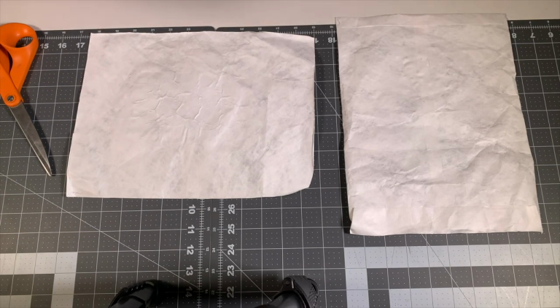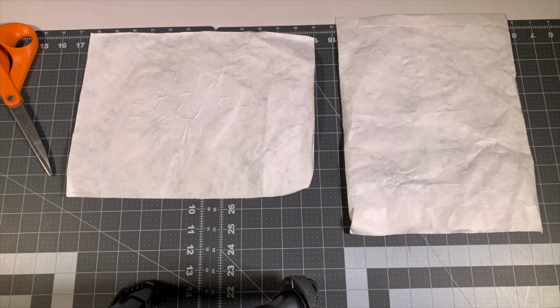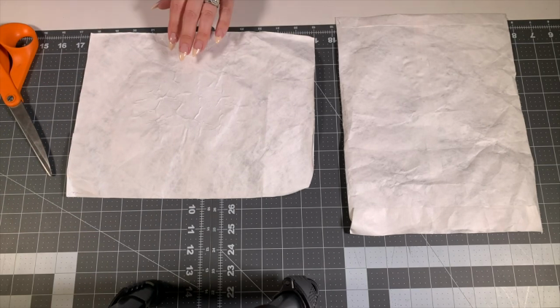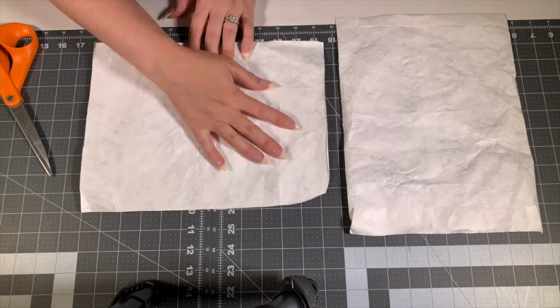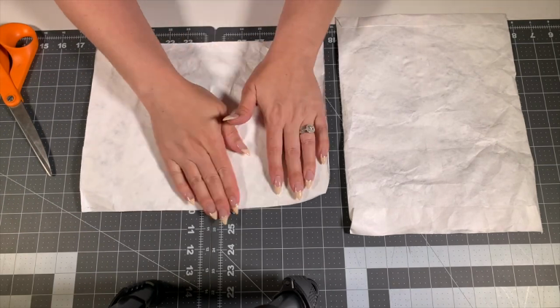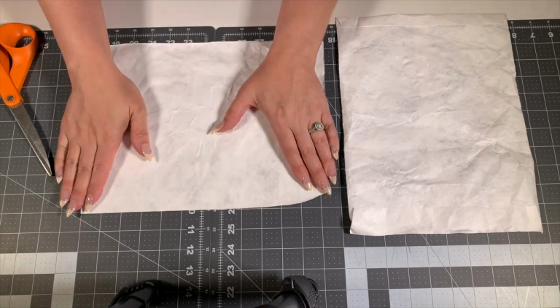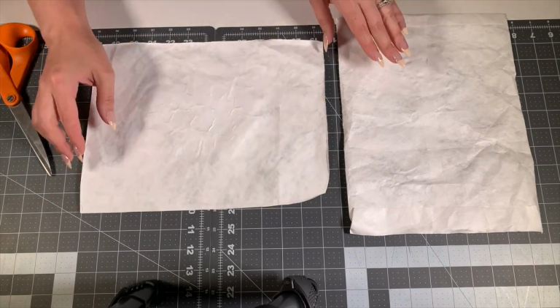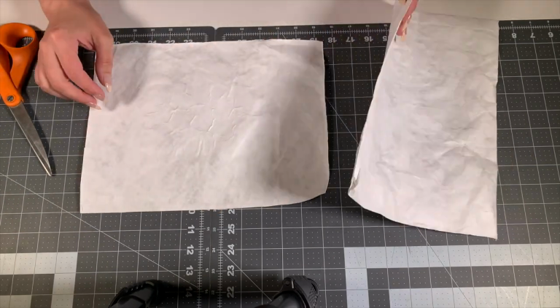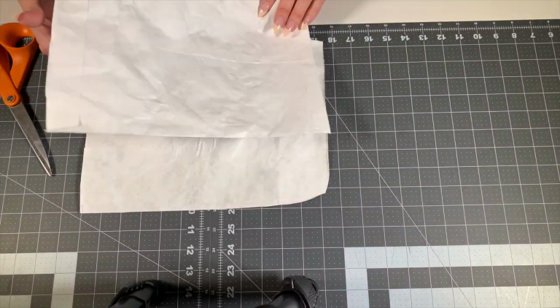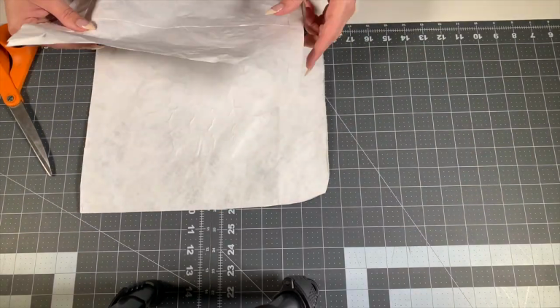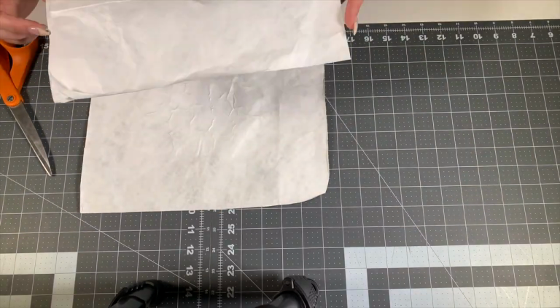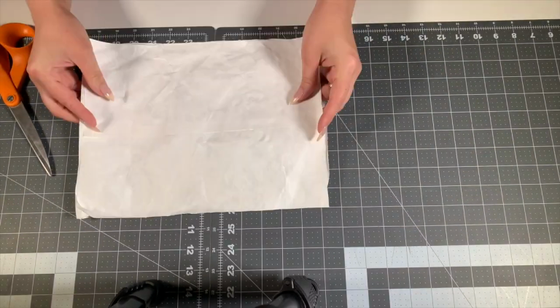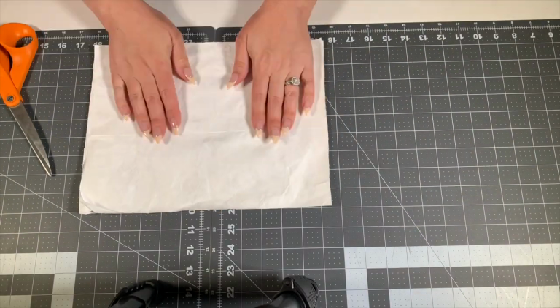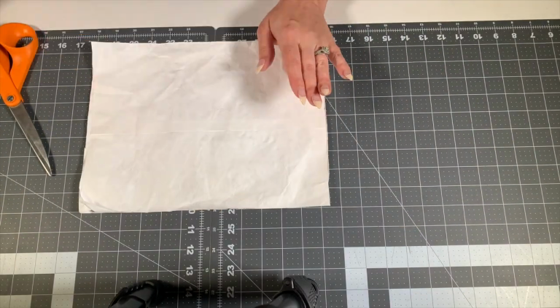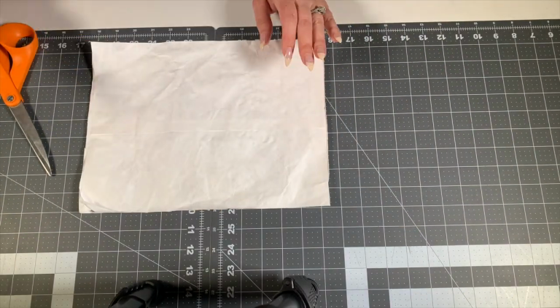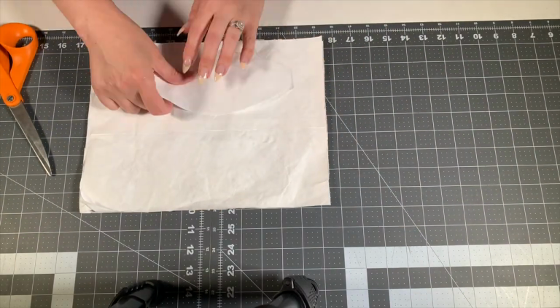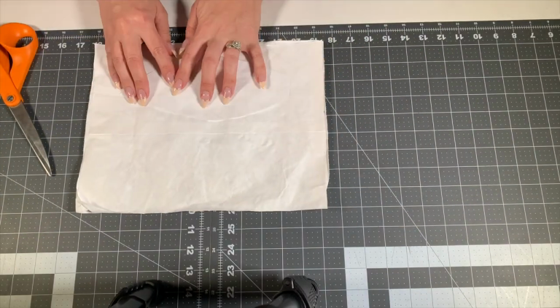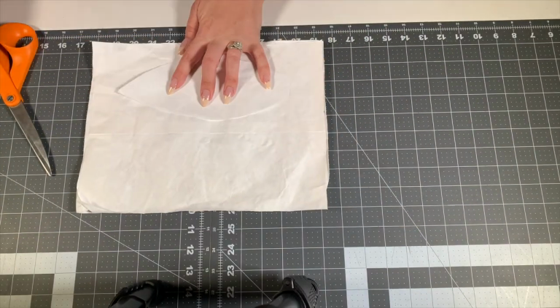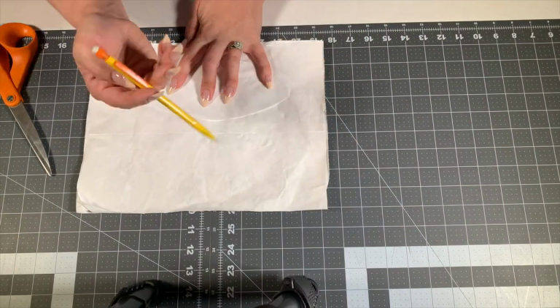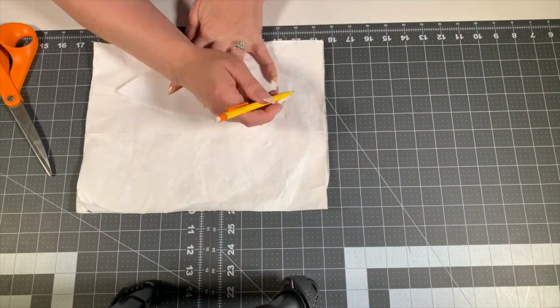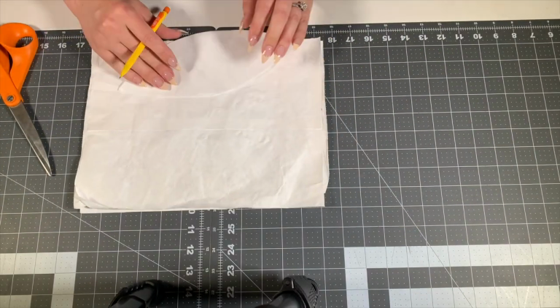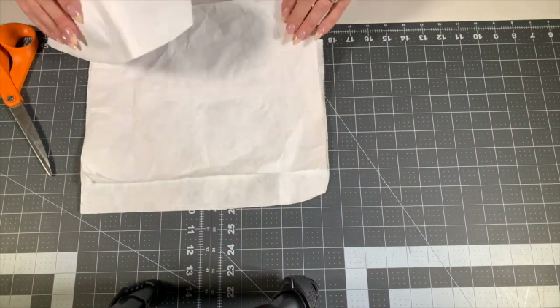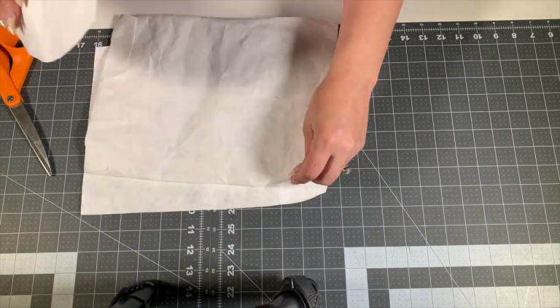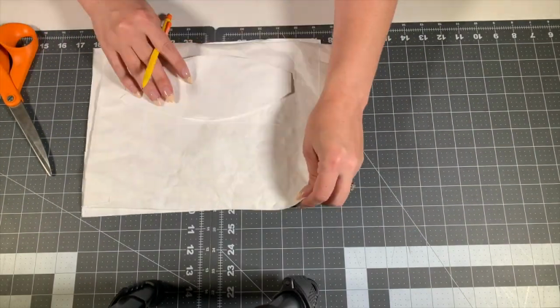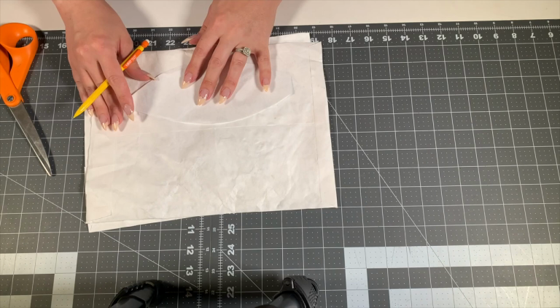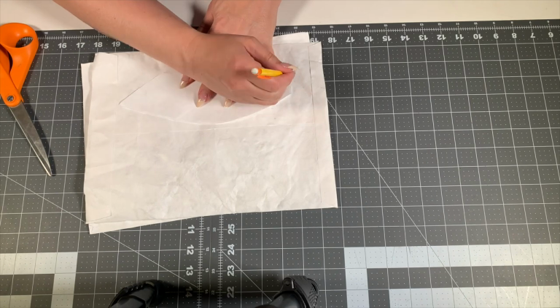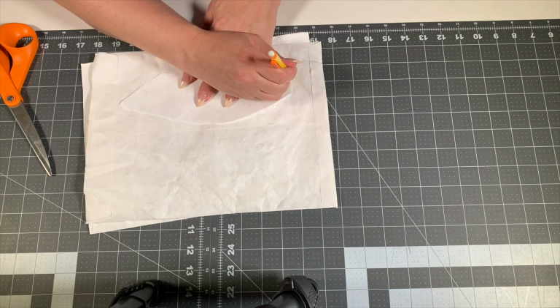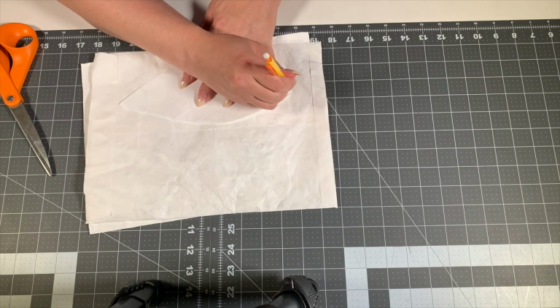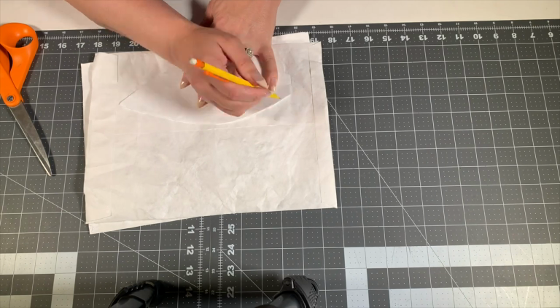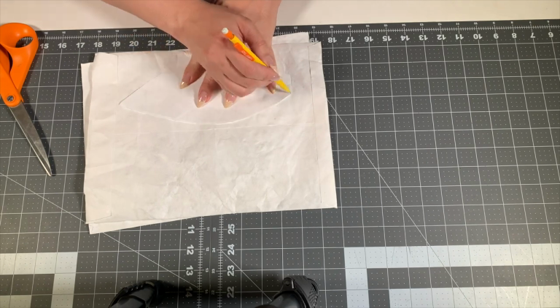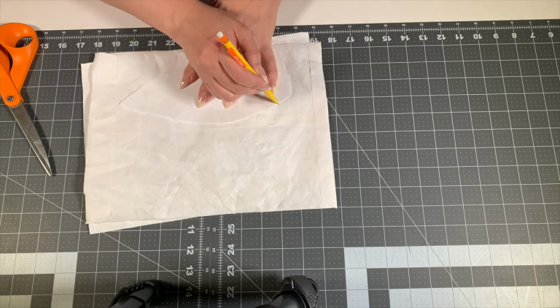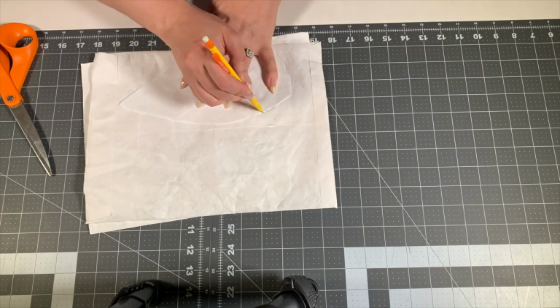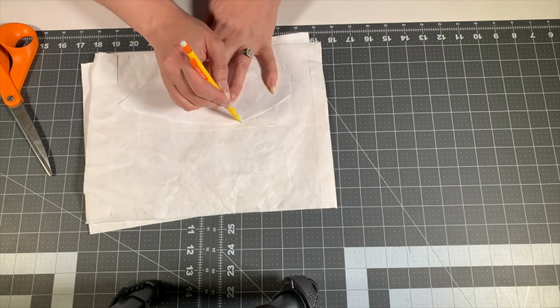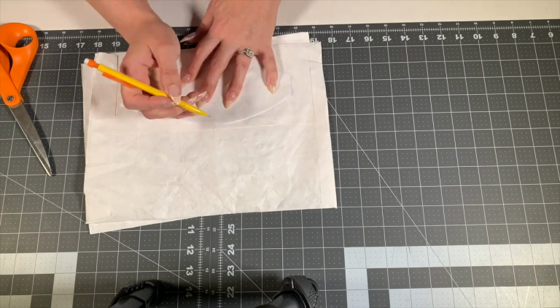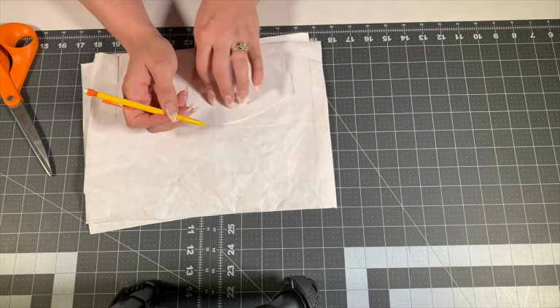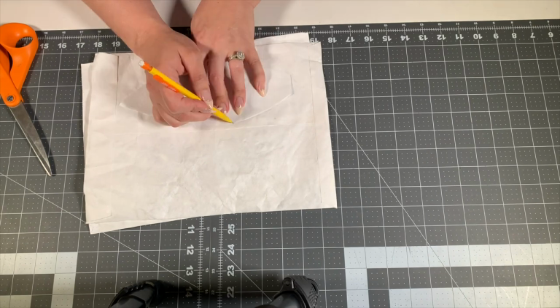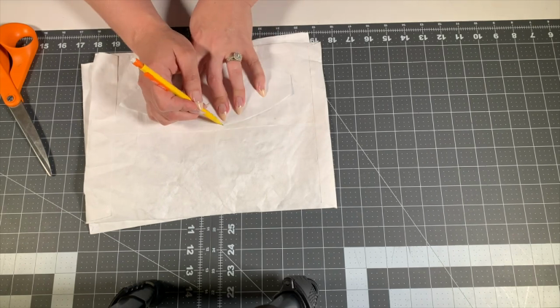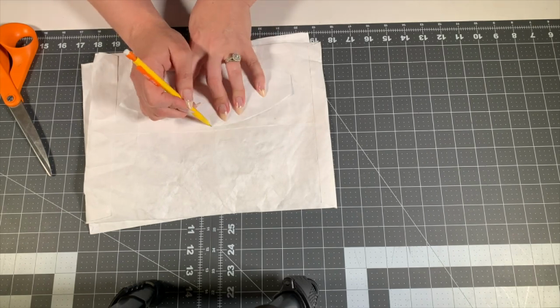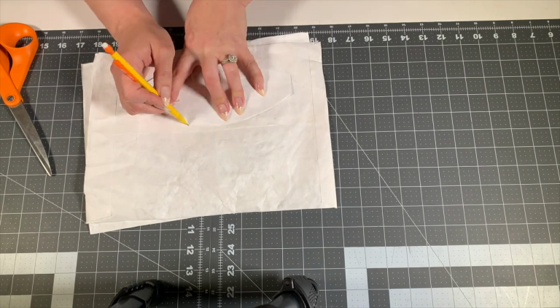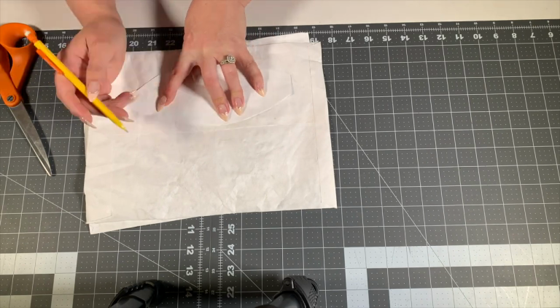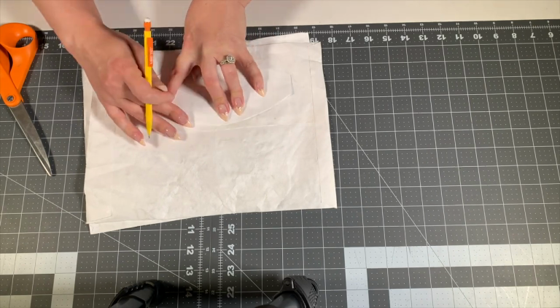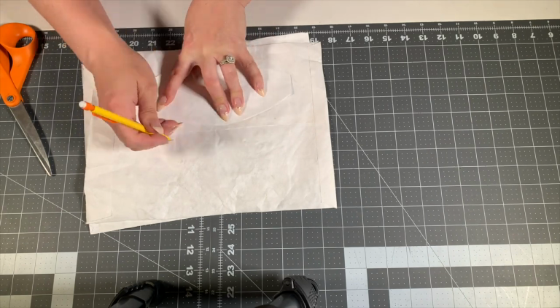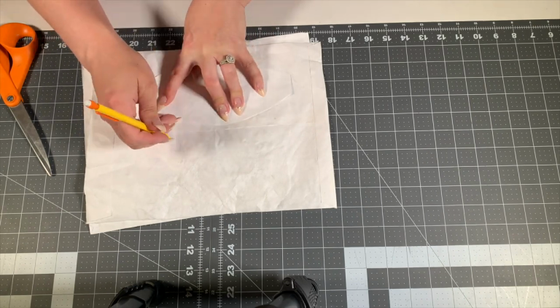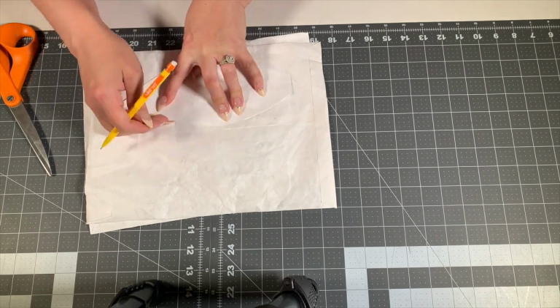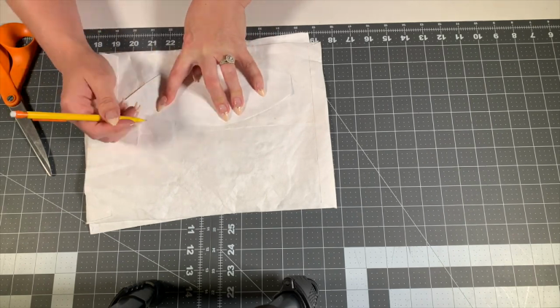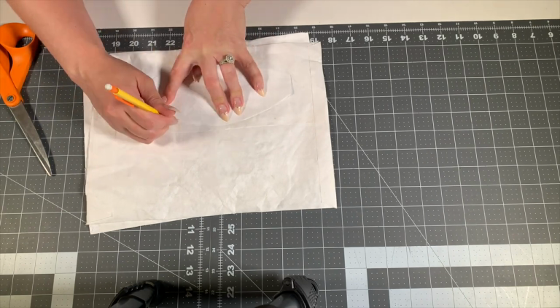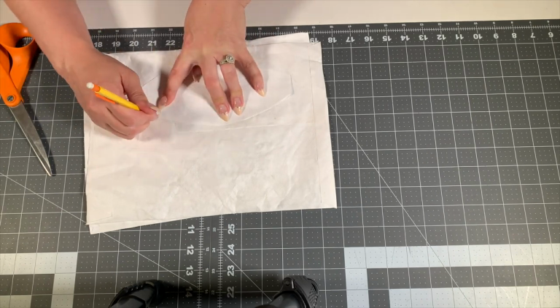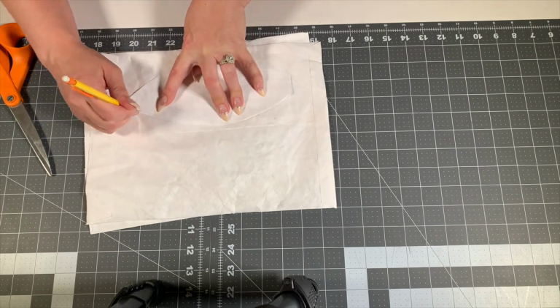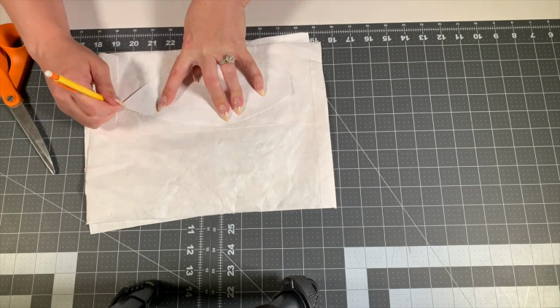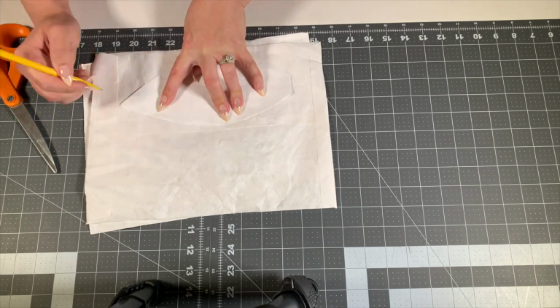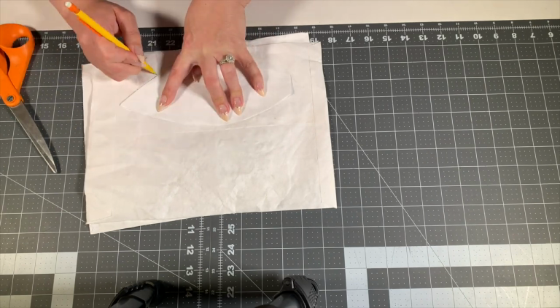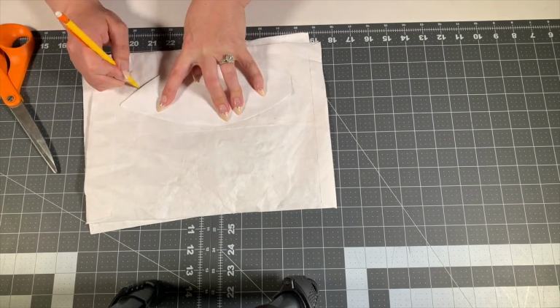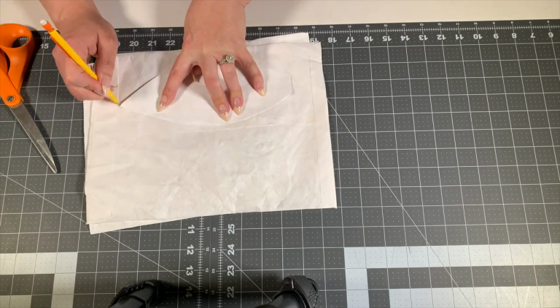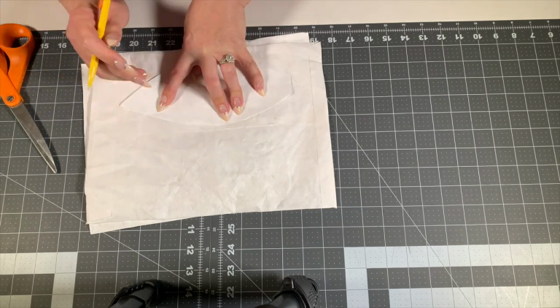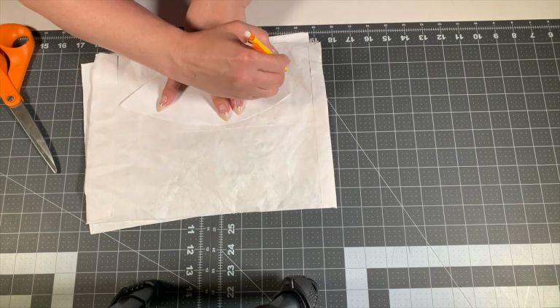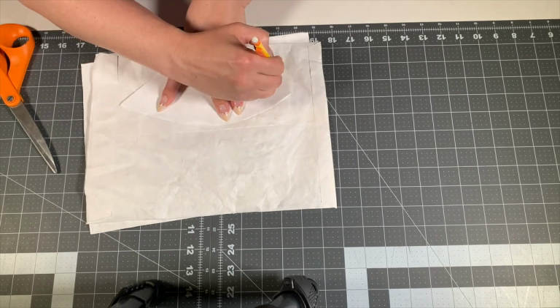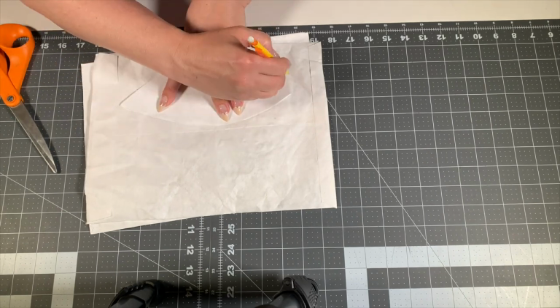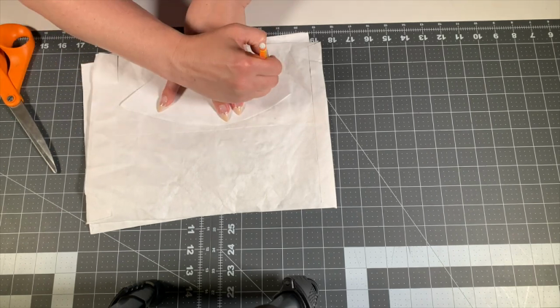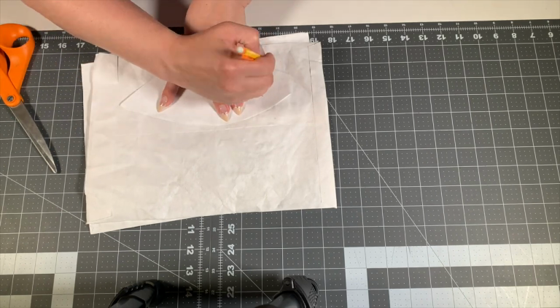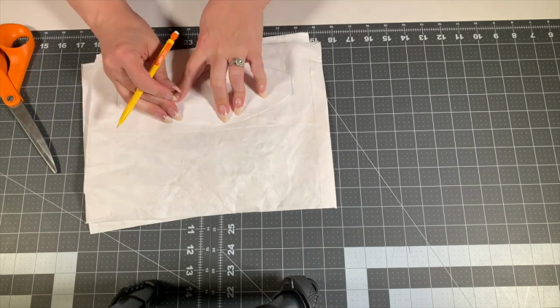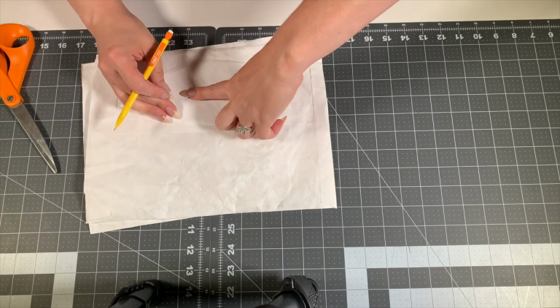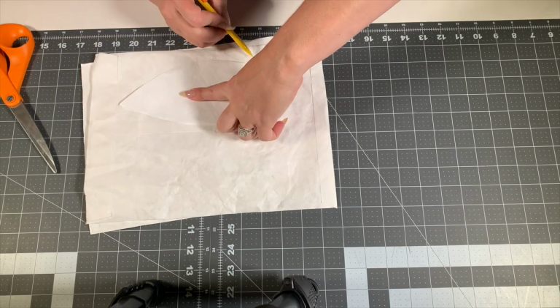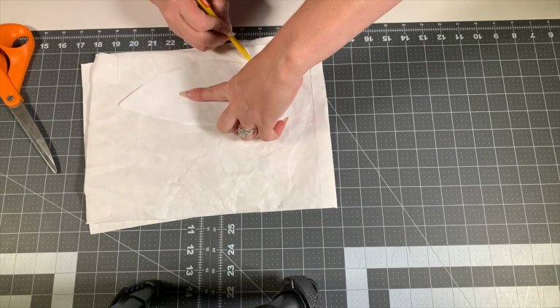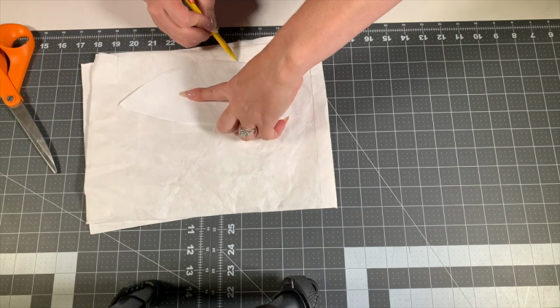I created a pattern piece of a petal just to test out what I wanted to do with this, and here I am just tracing the petals.